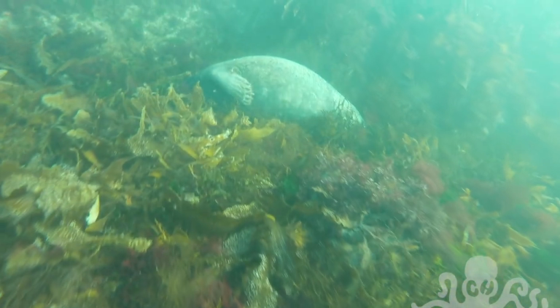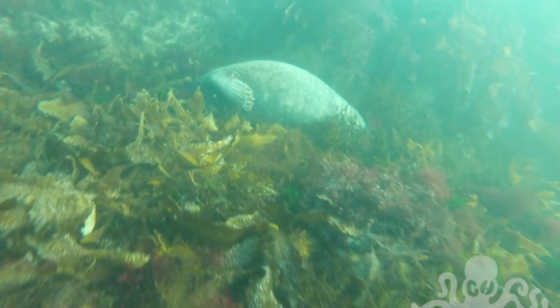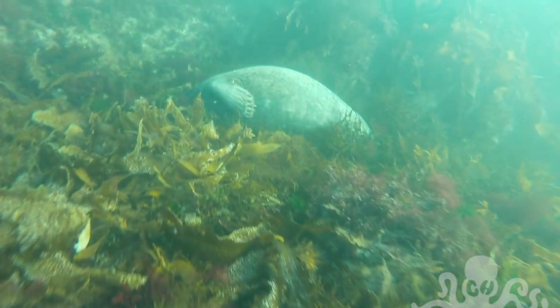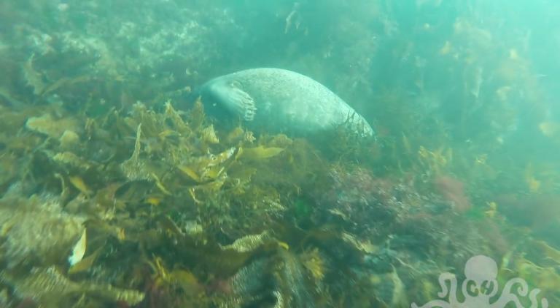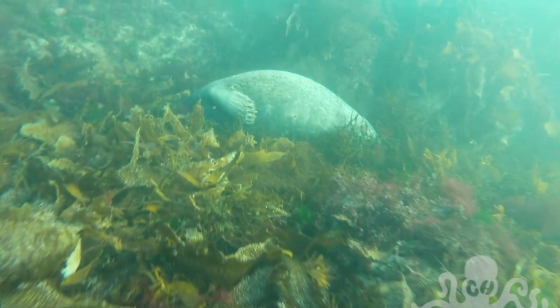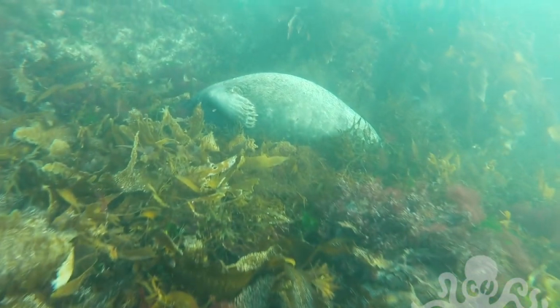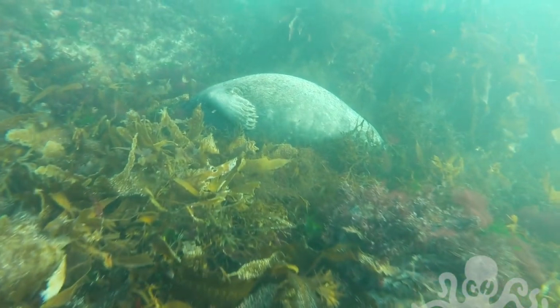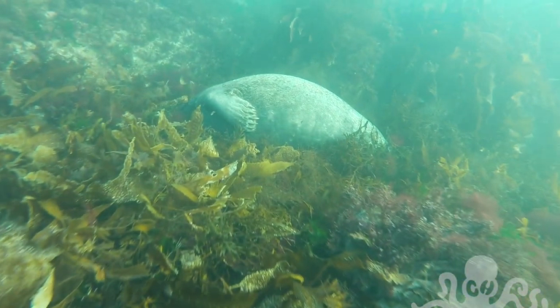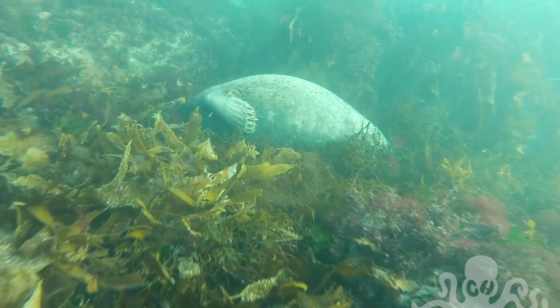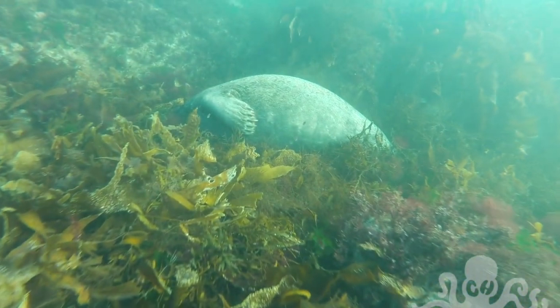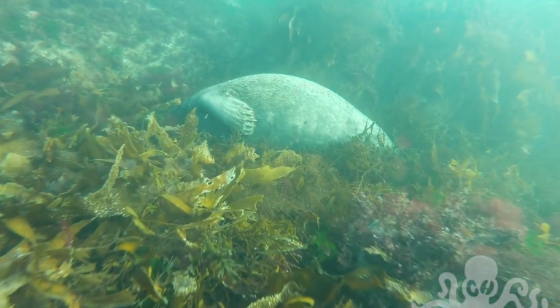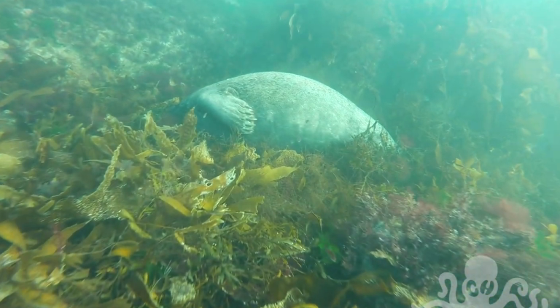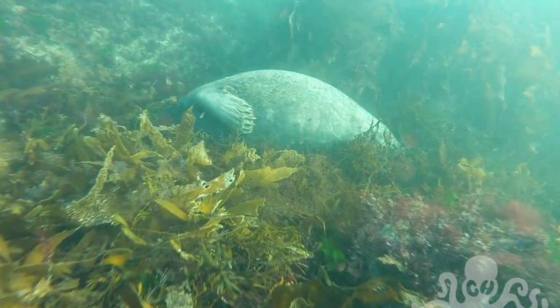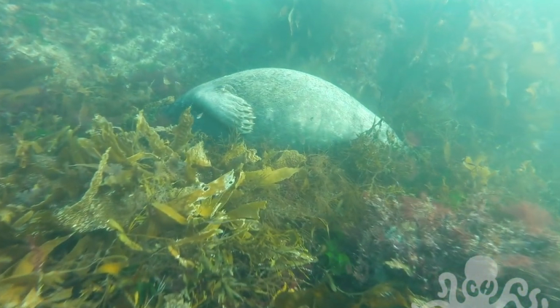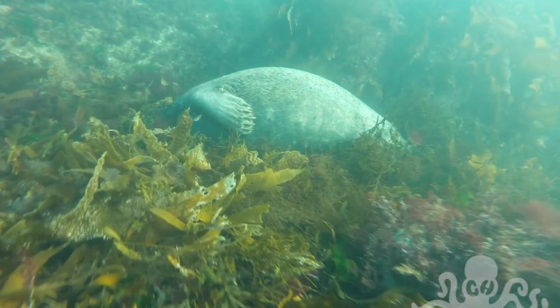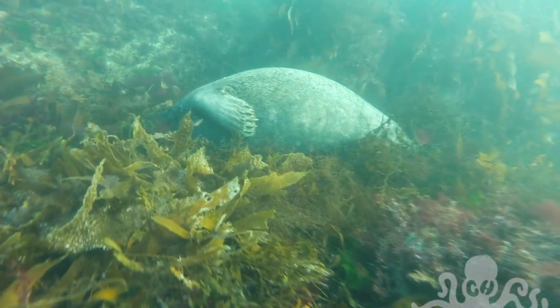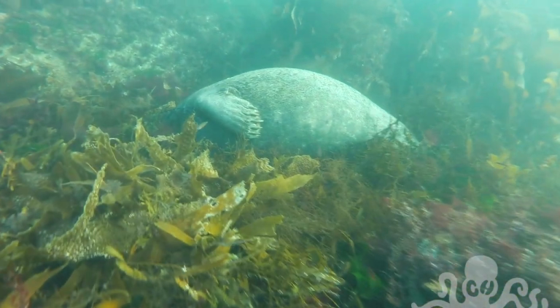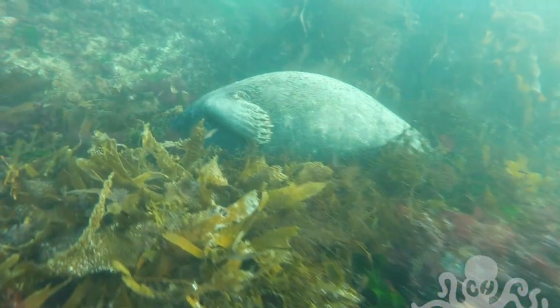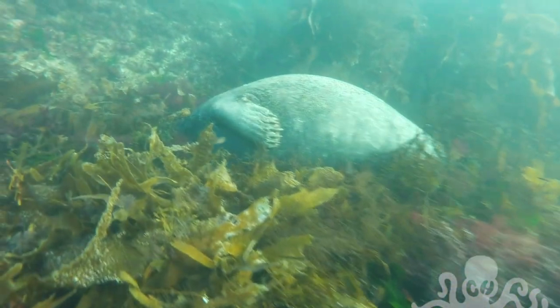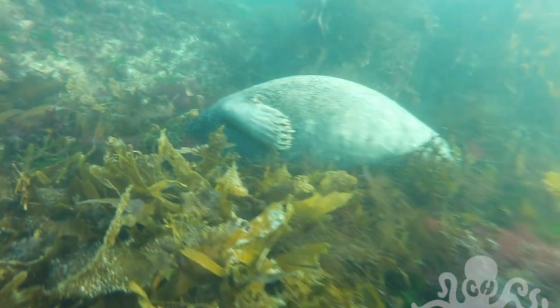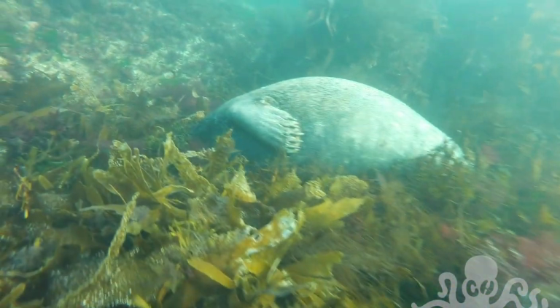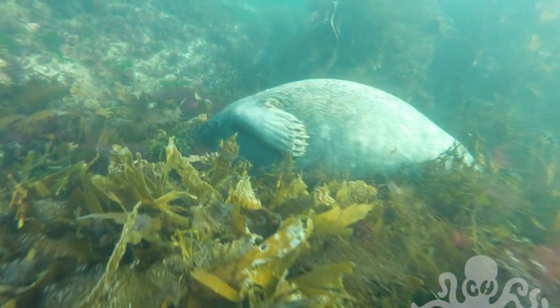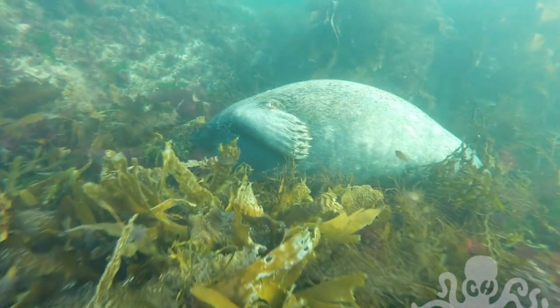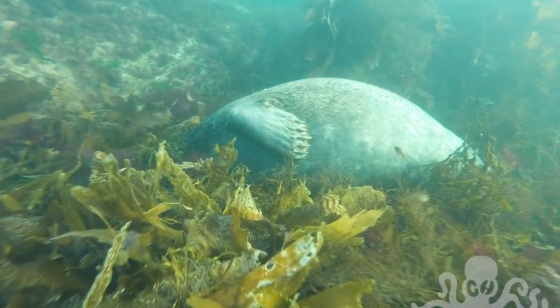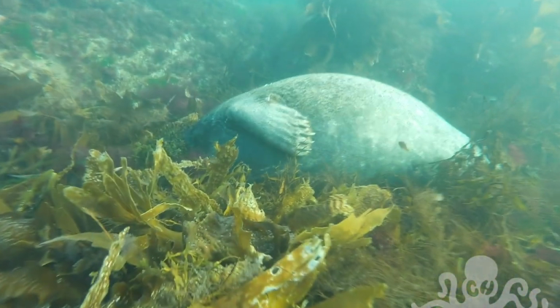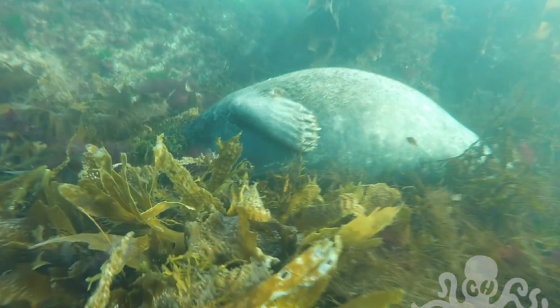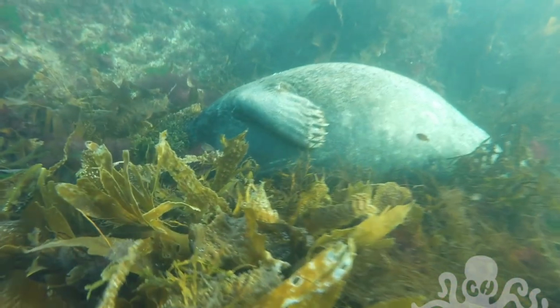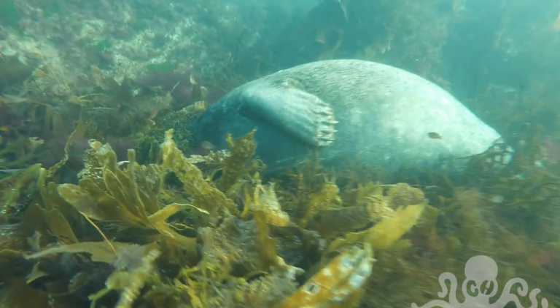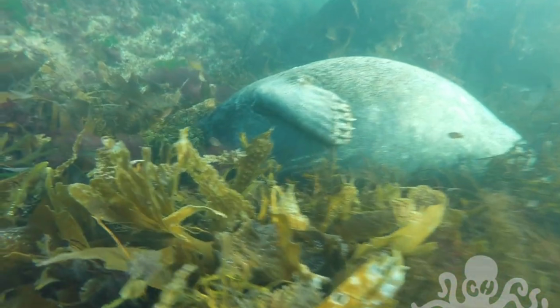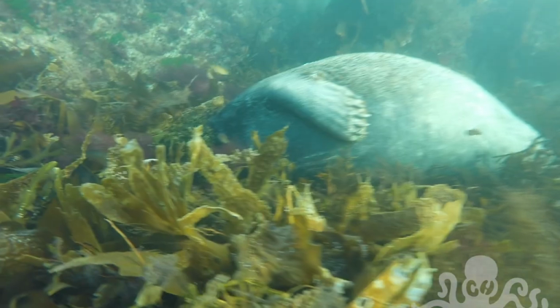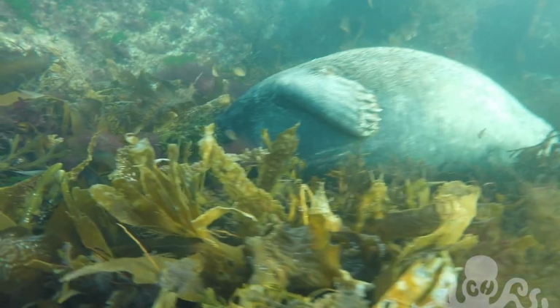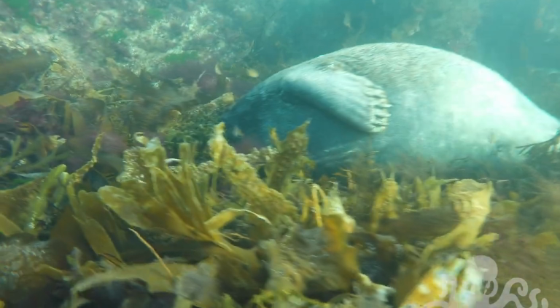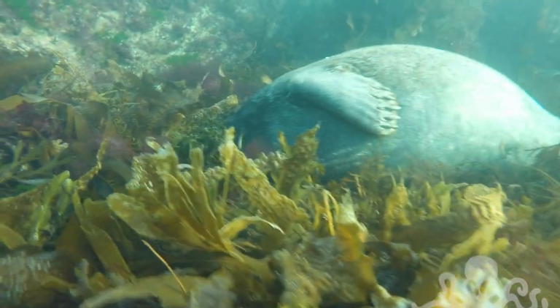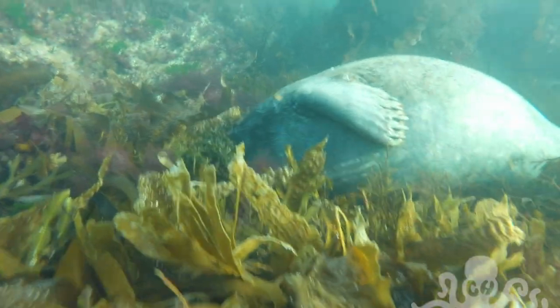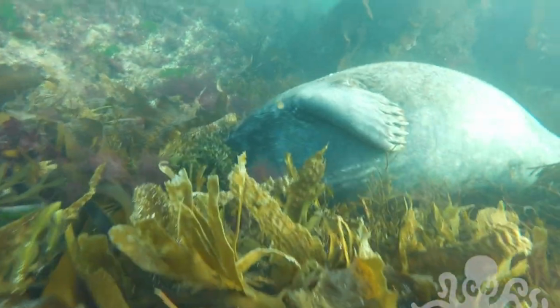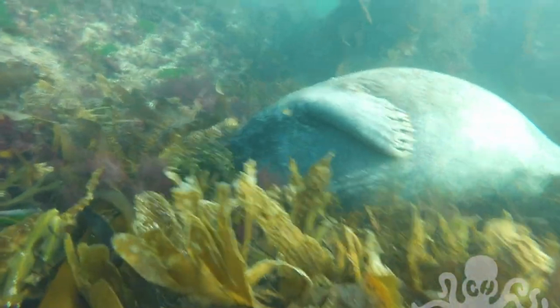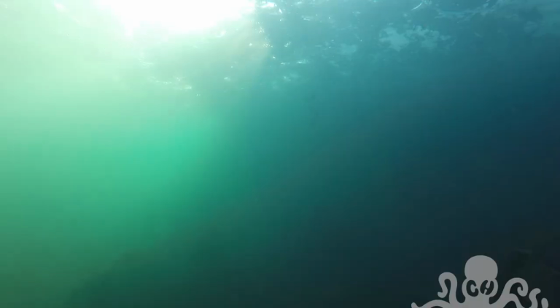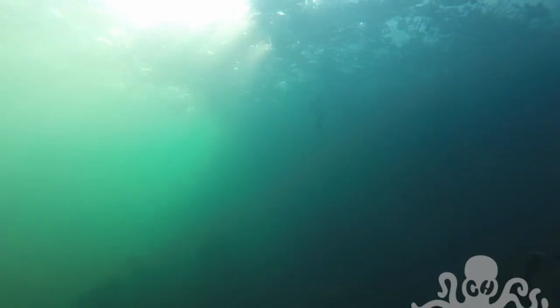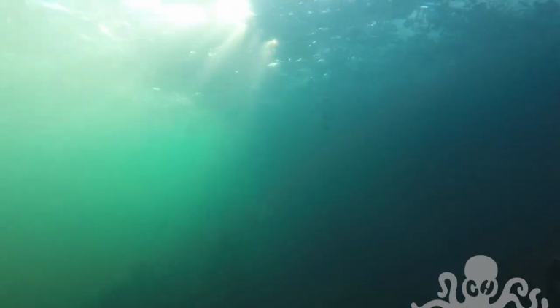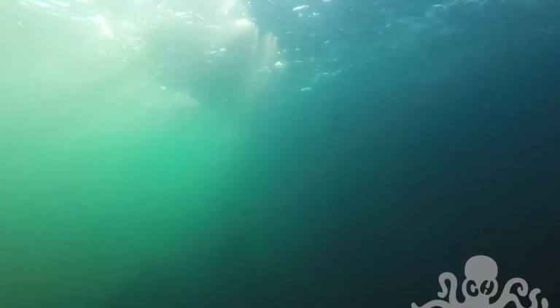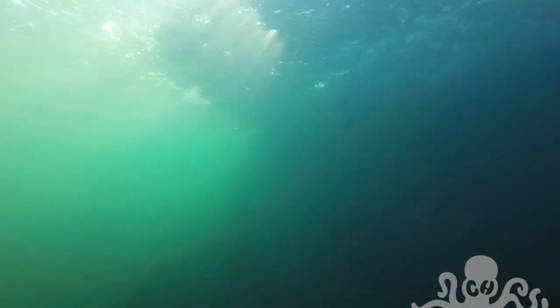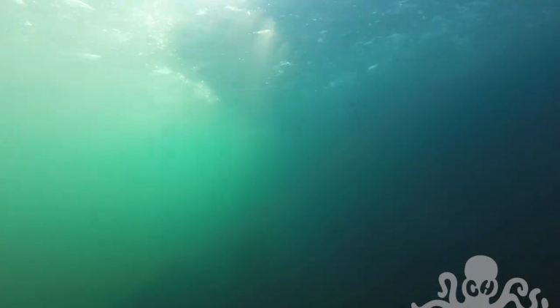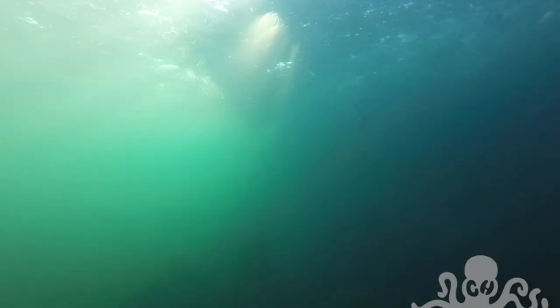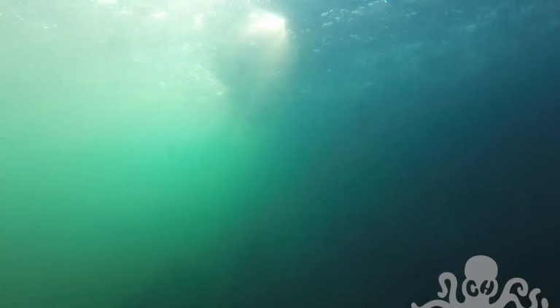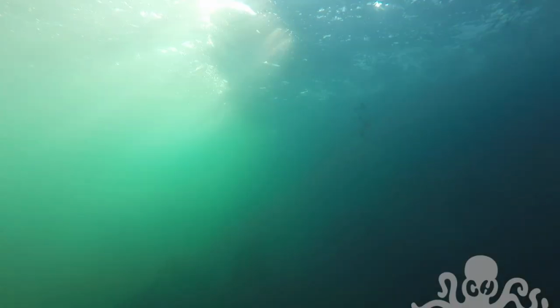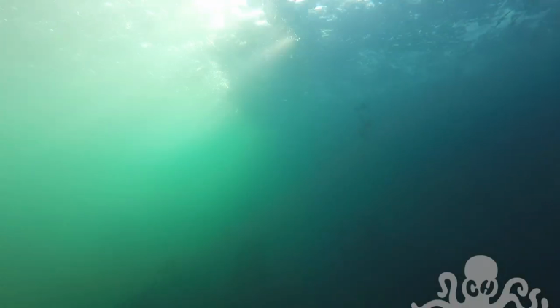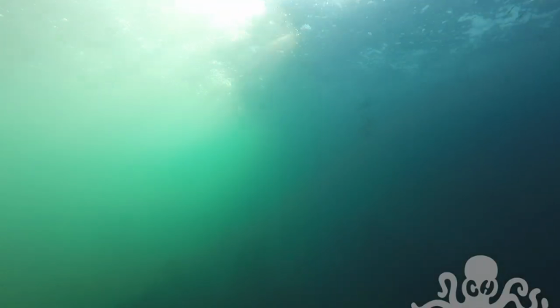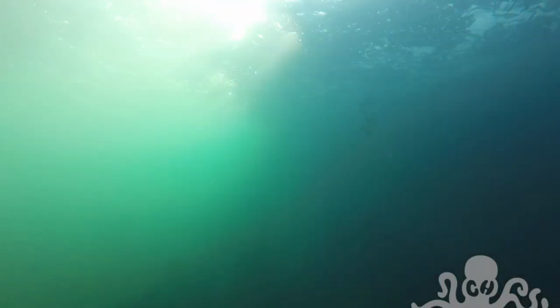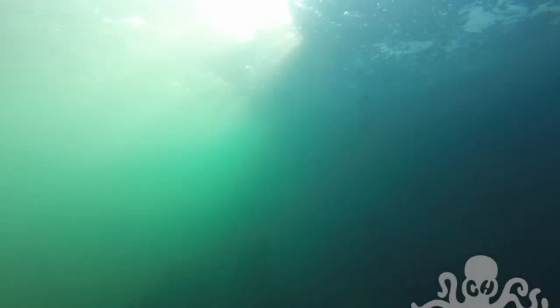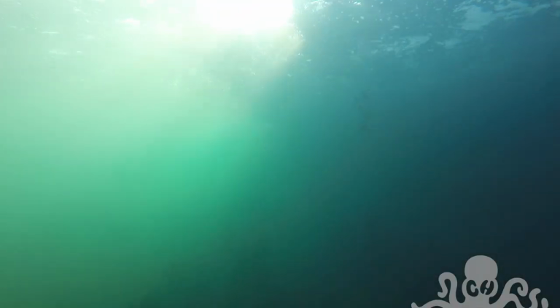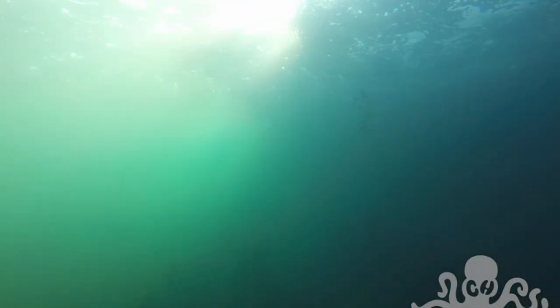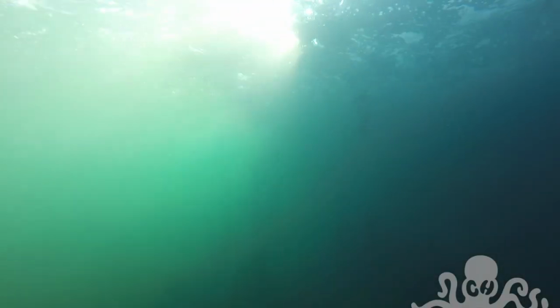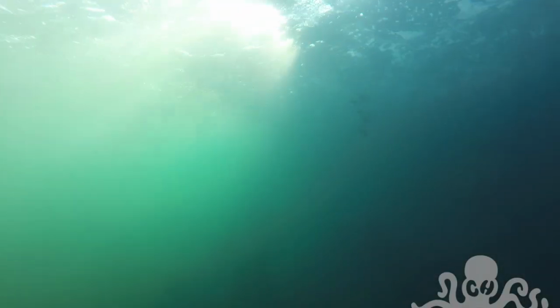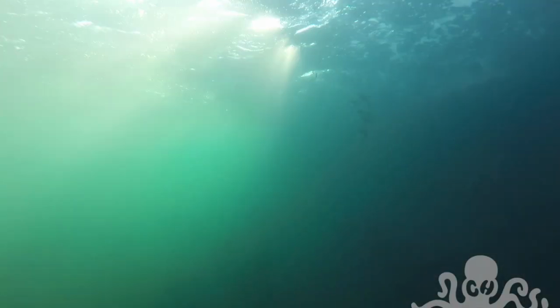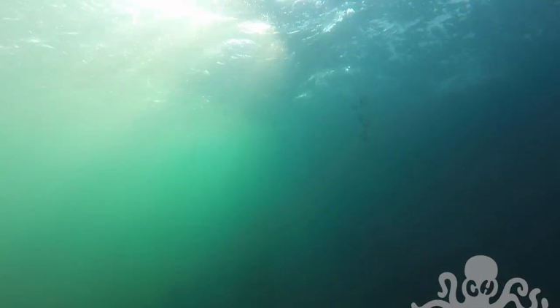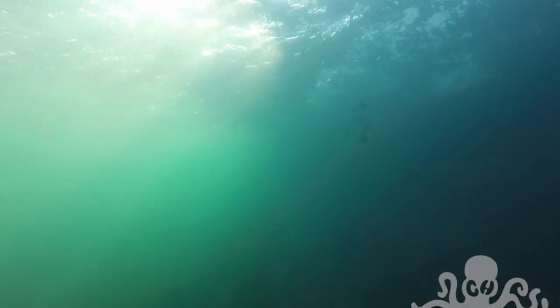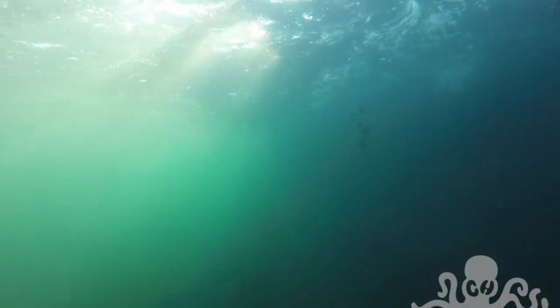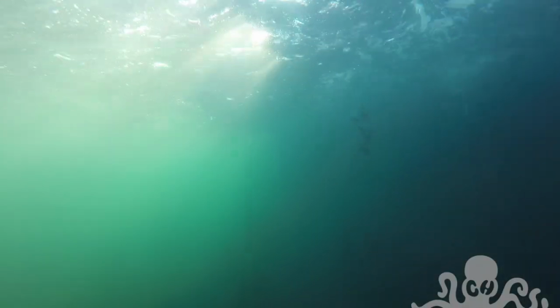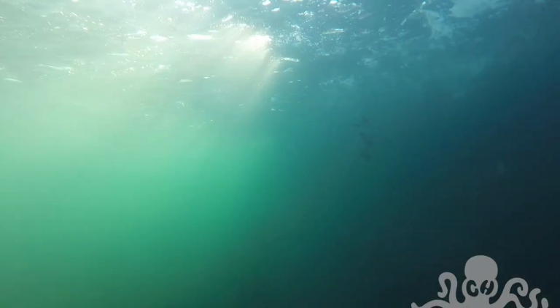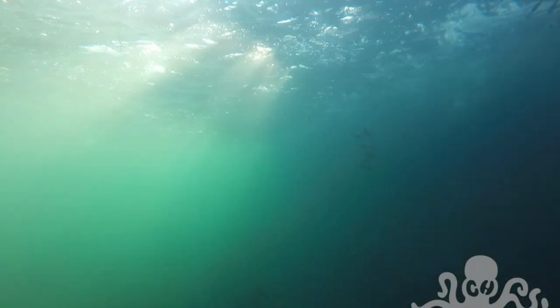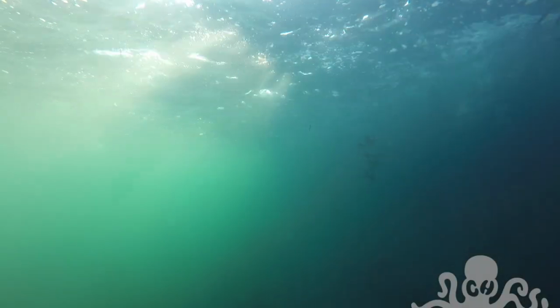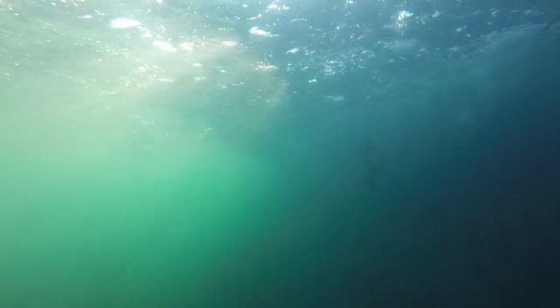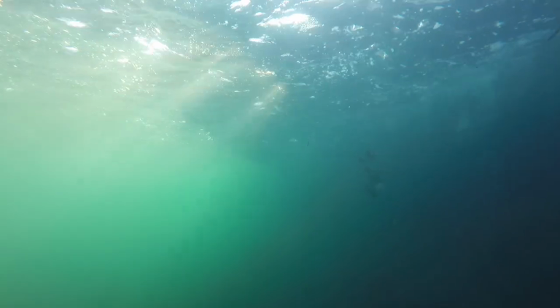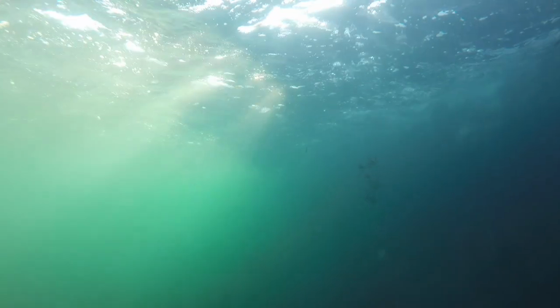When I came back the next day, the seal had sunk to the bottom.